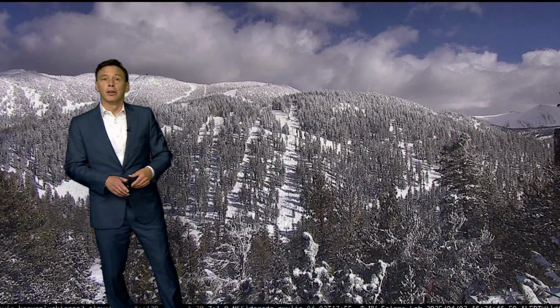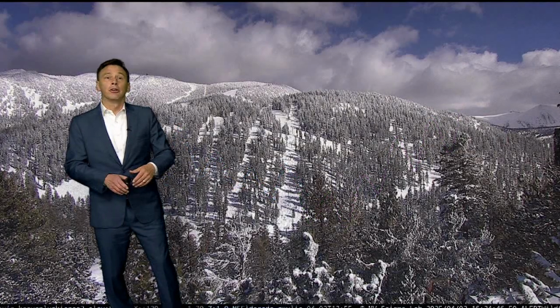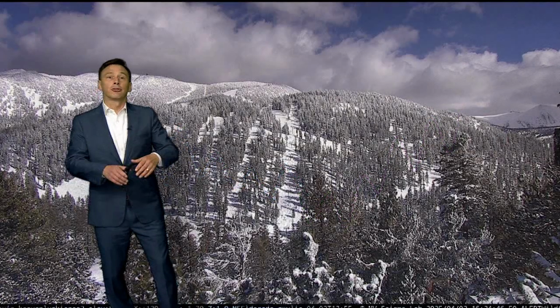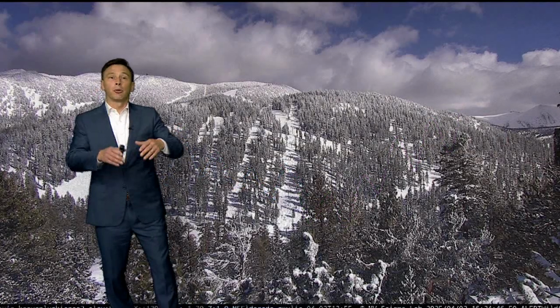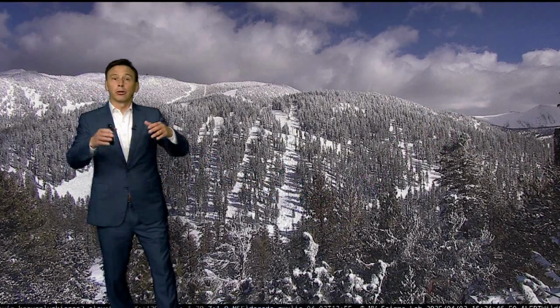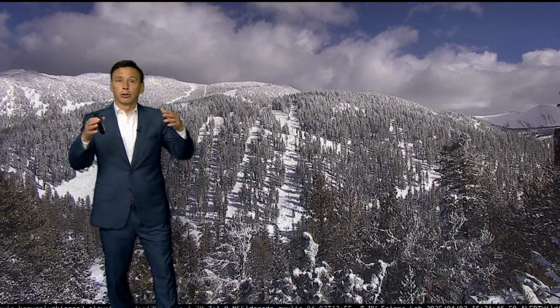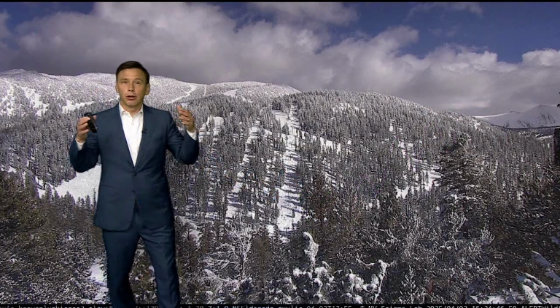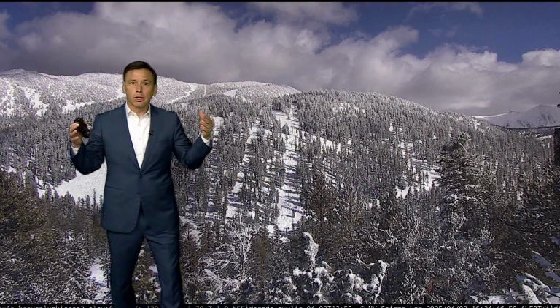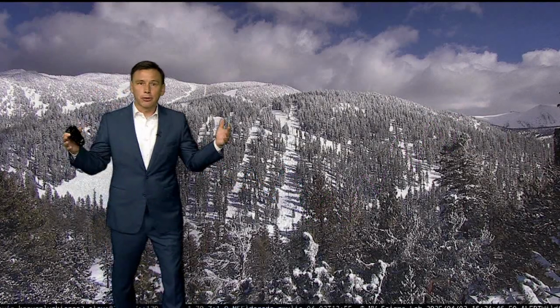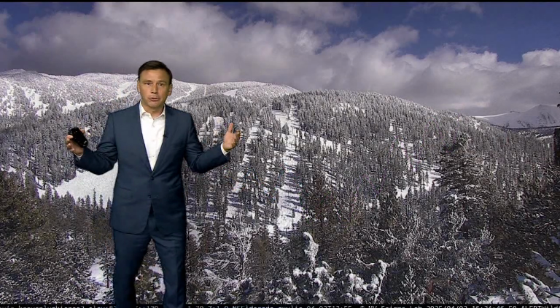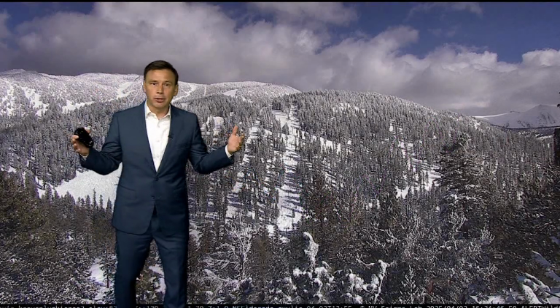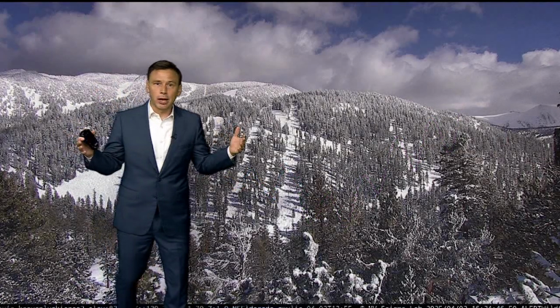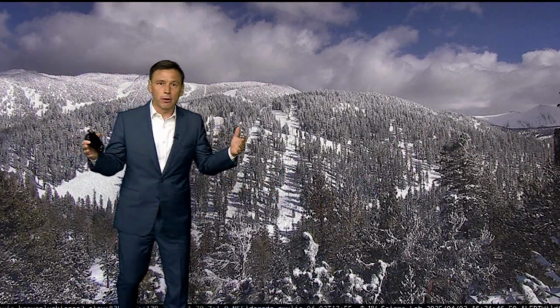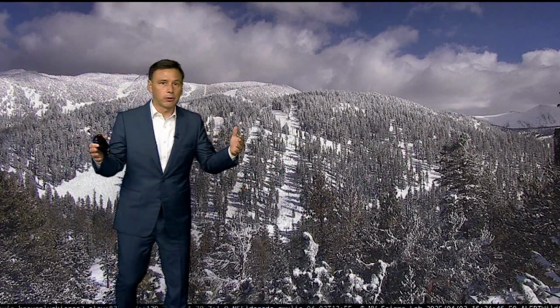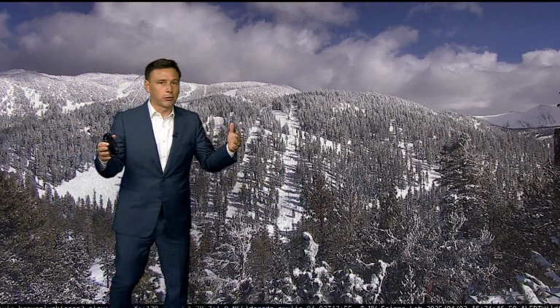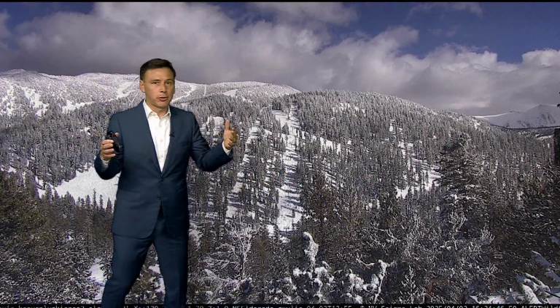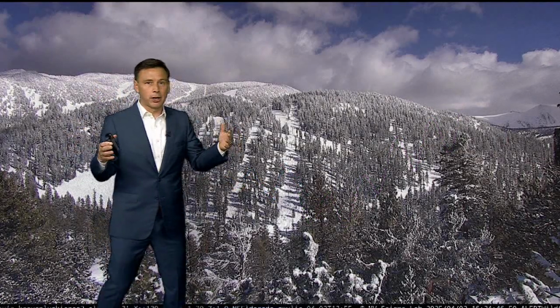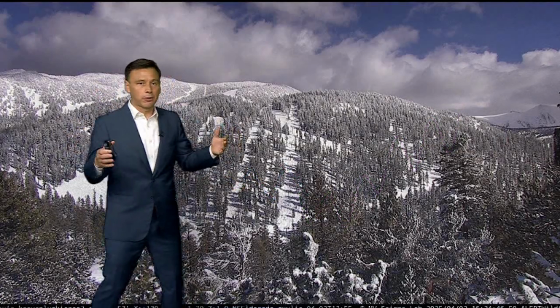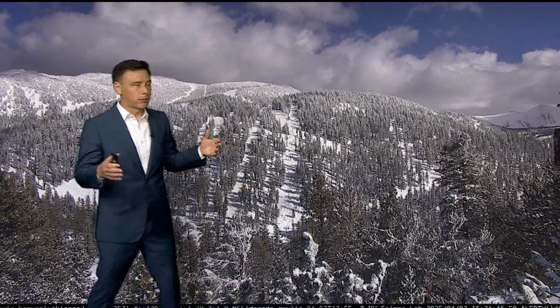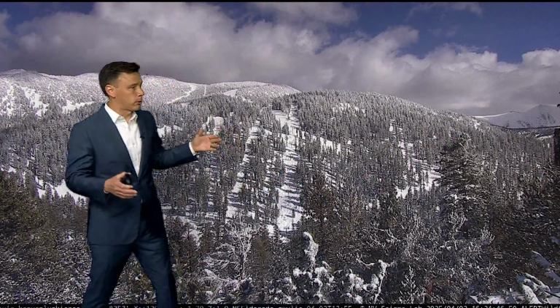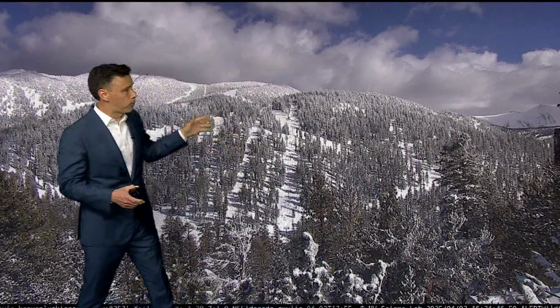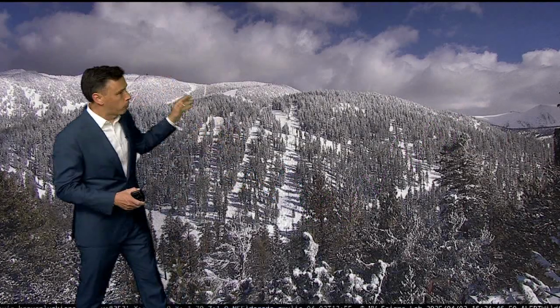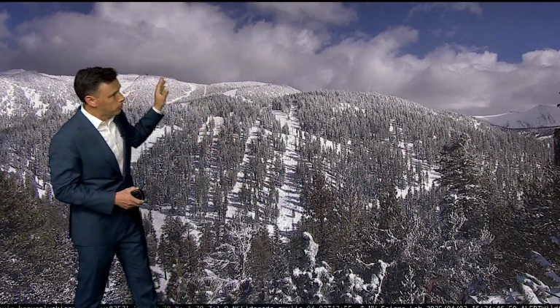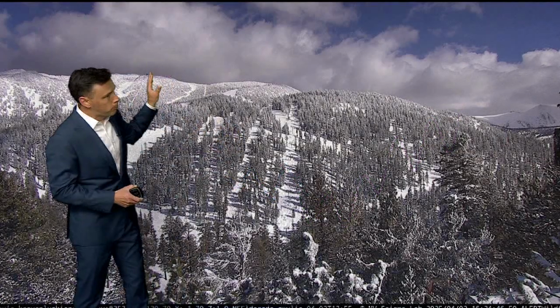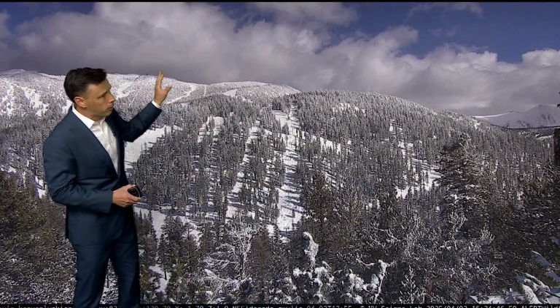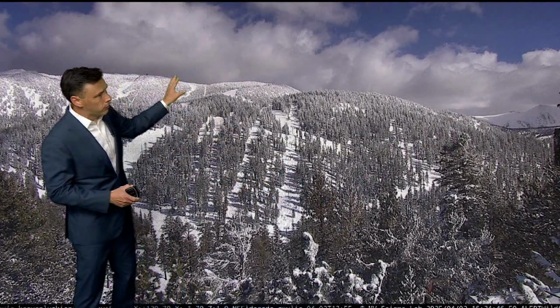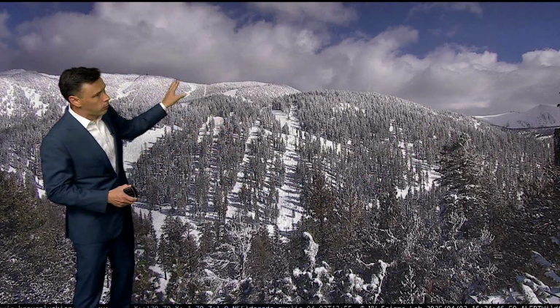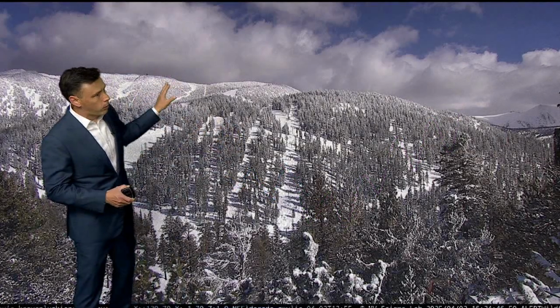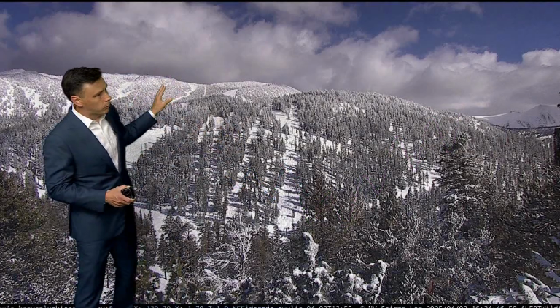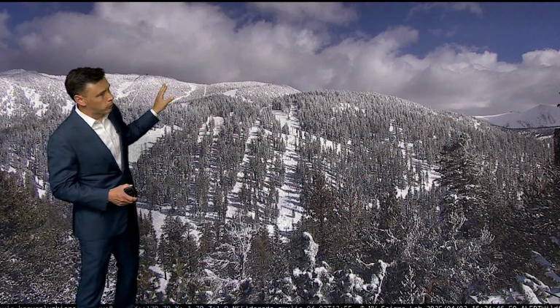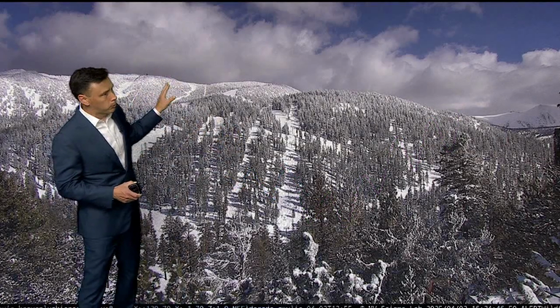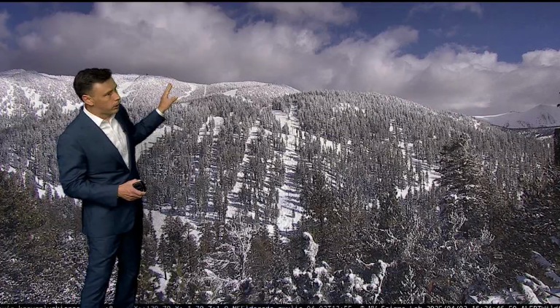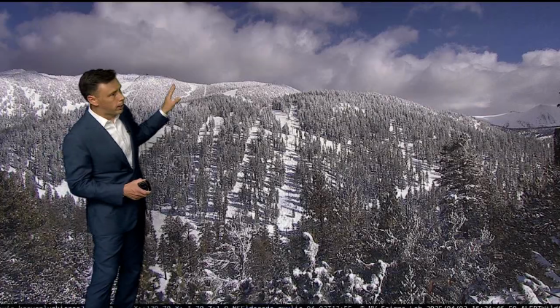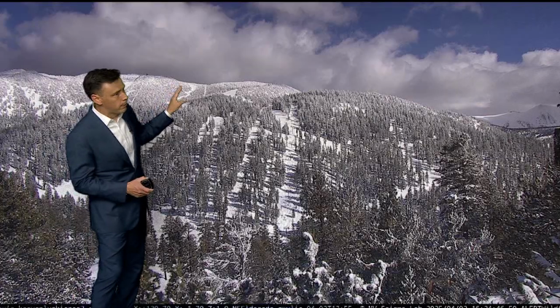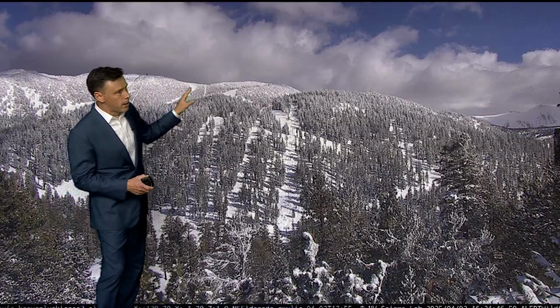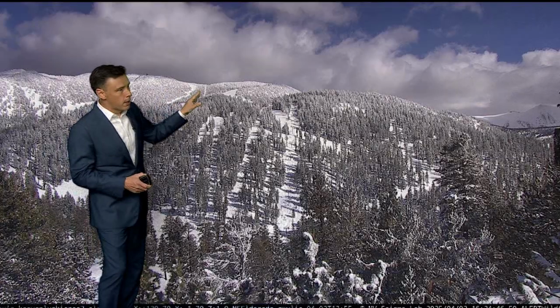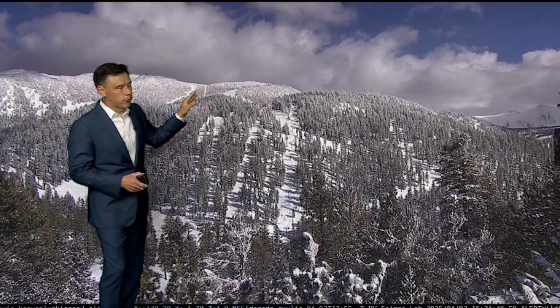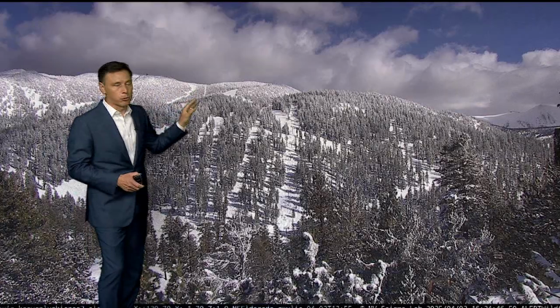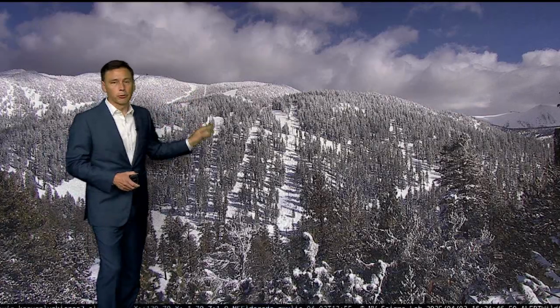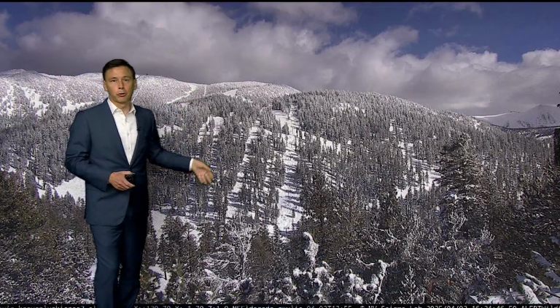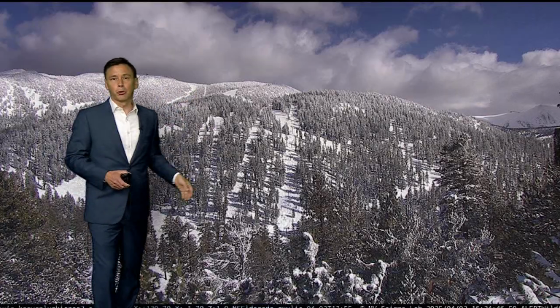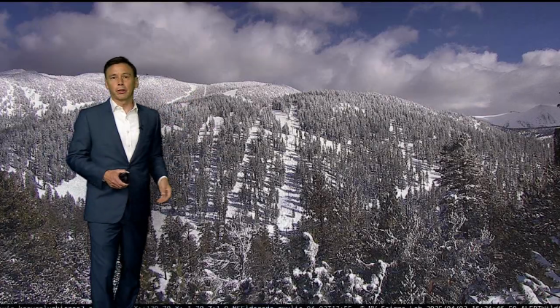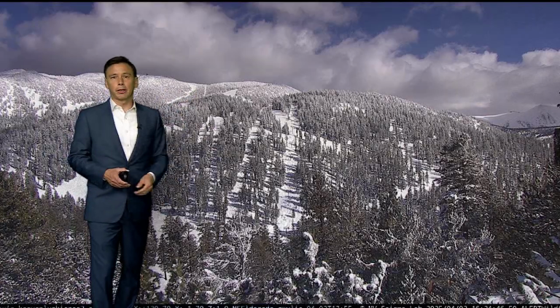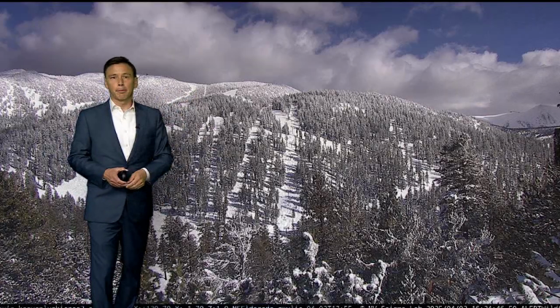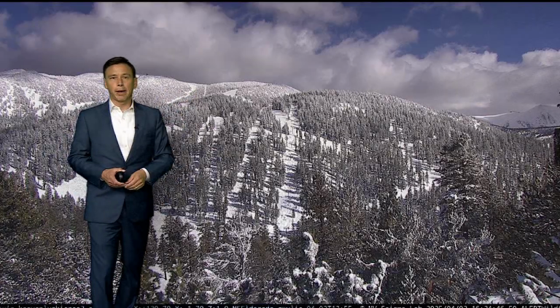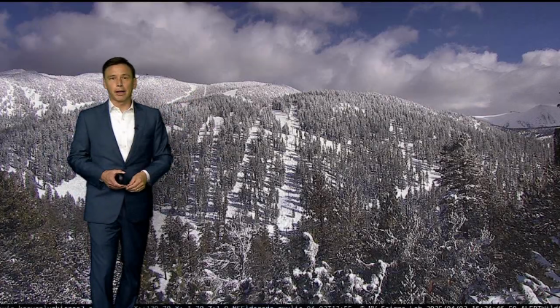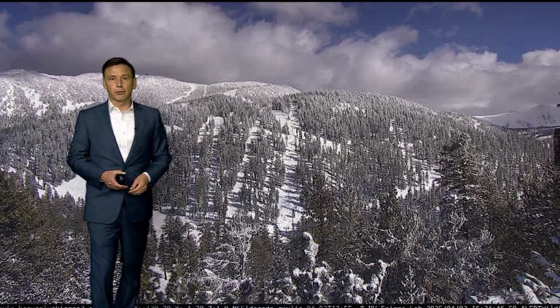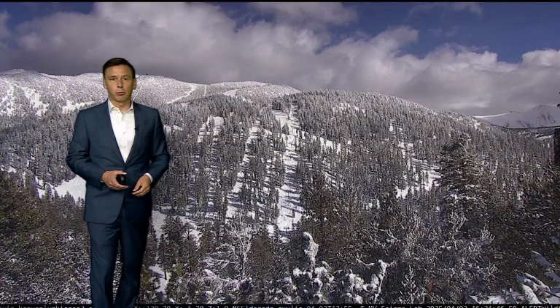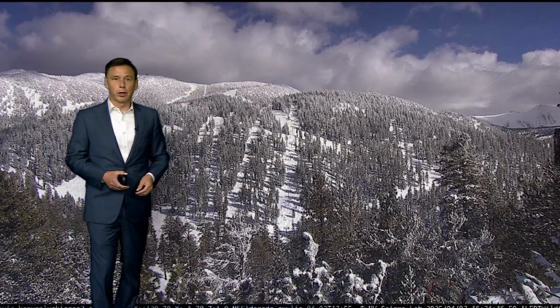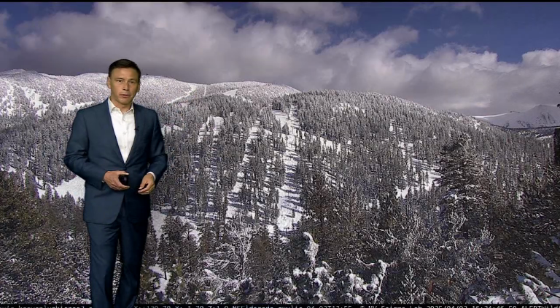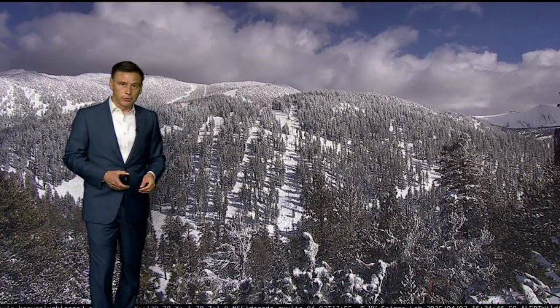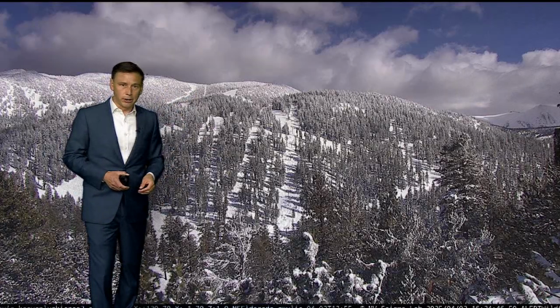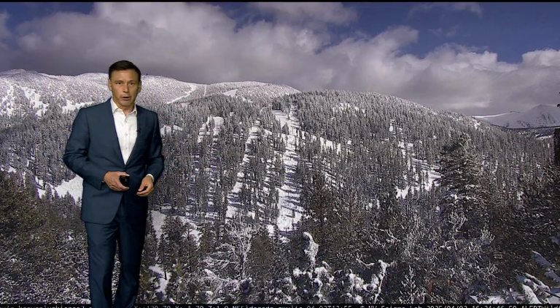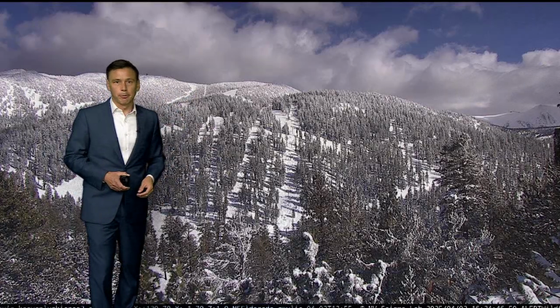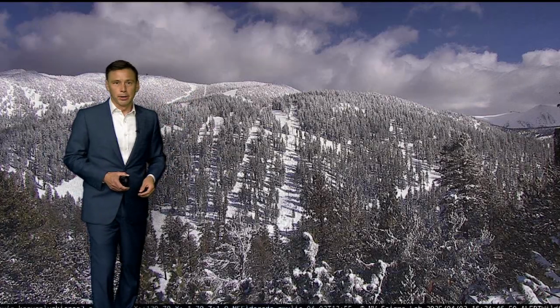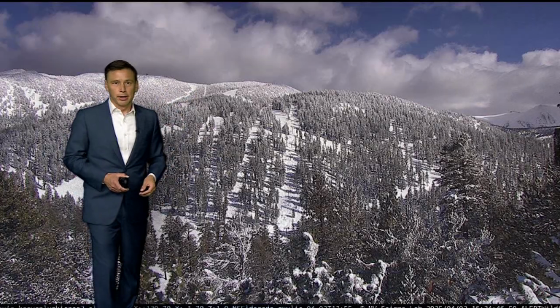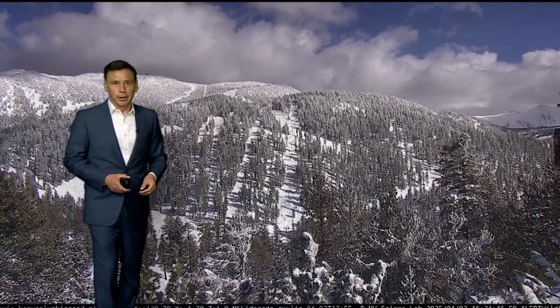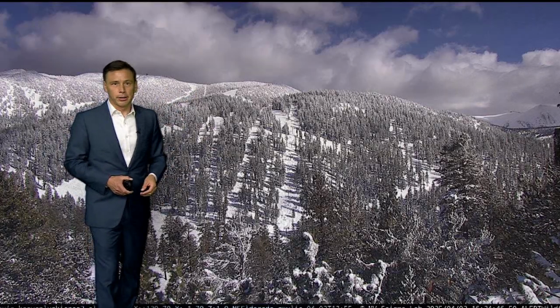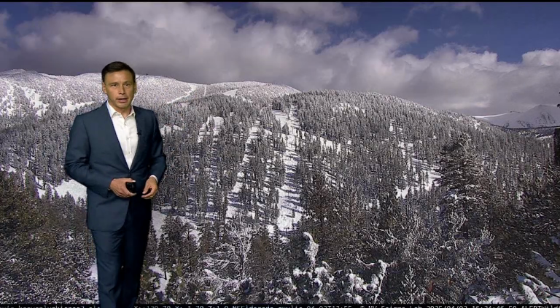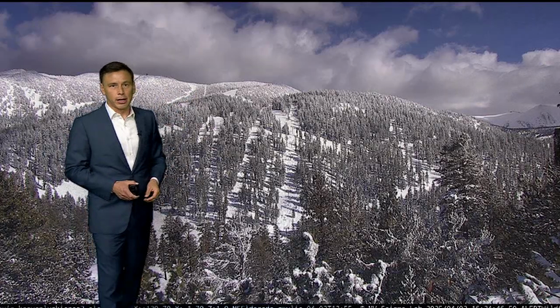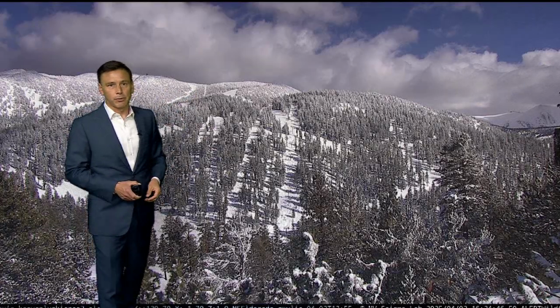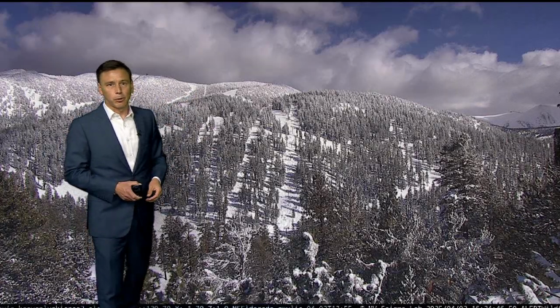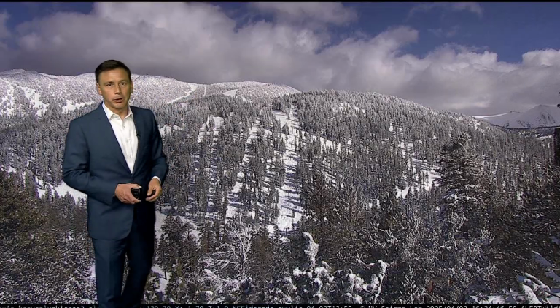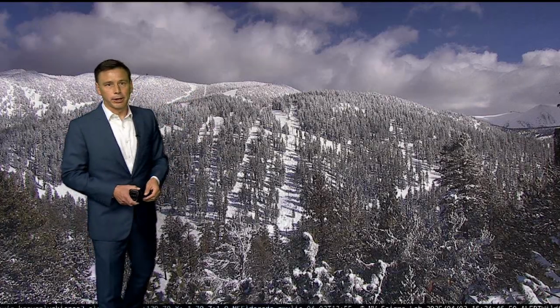When you look at the Sierra, just think — this is an important part of our water supply, and it also really impacts the rivers here in California. This is a very important part of our water supply.